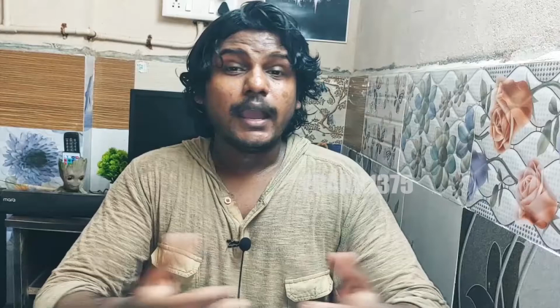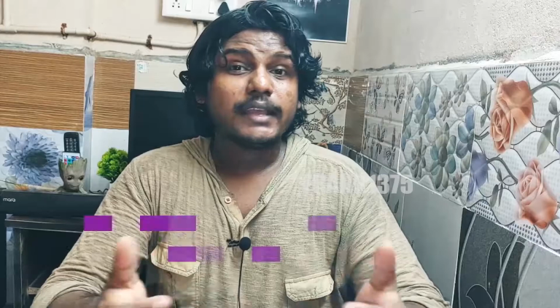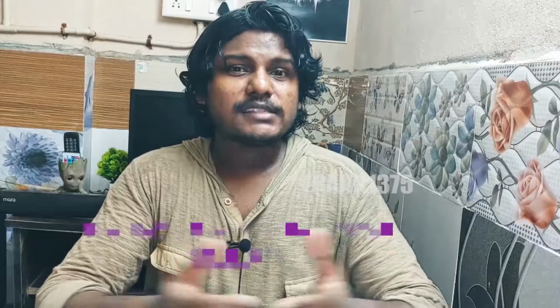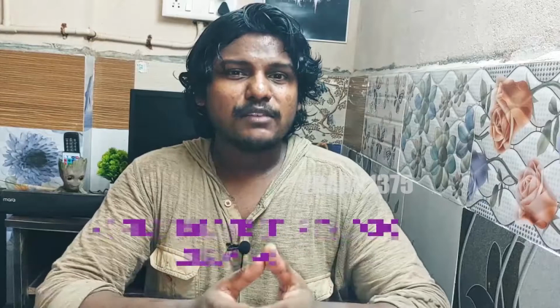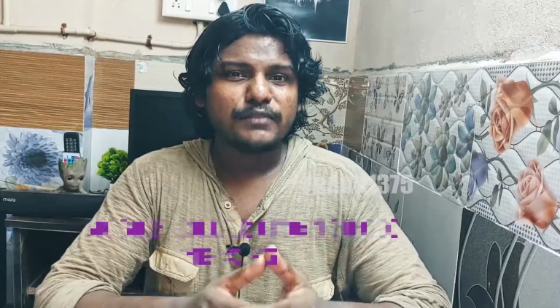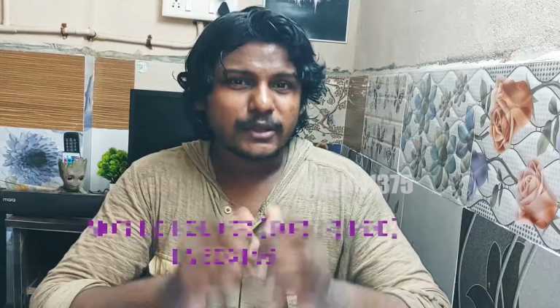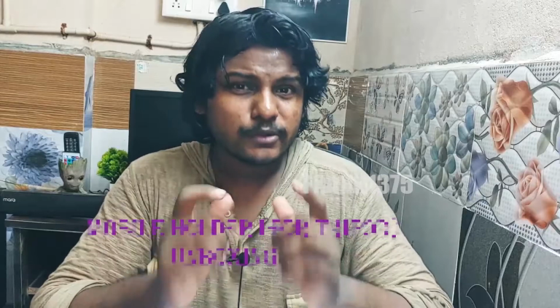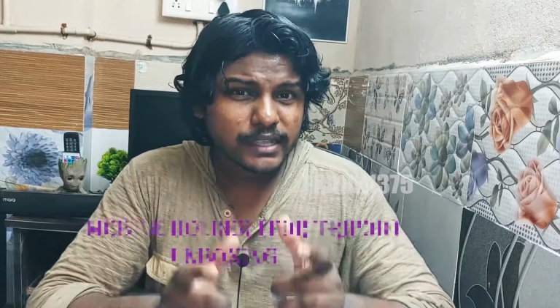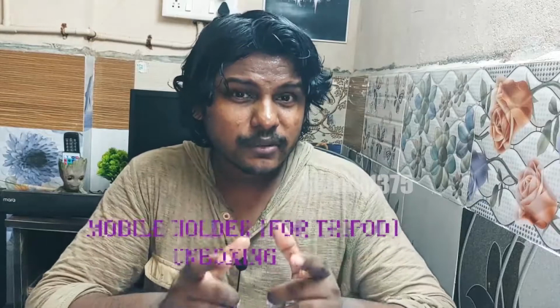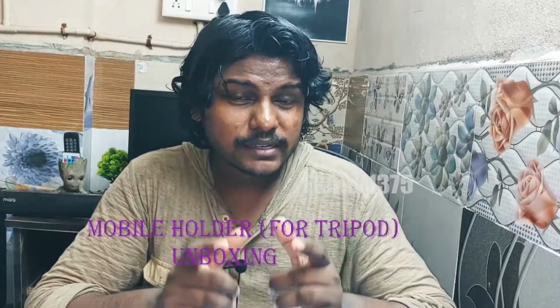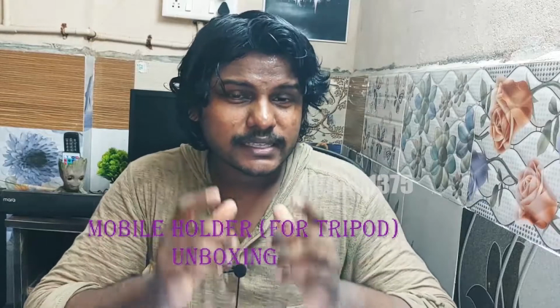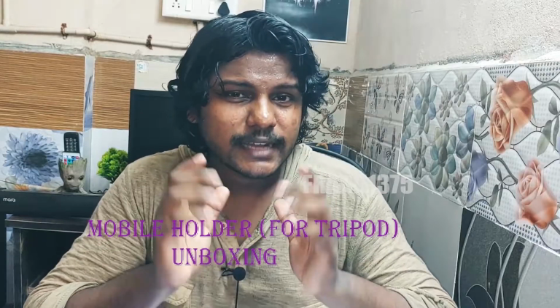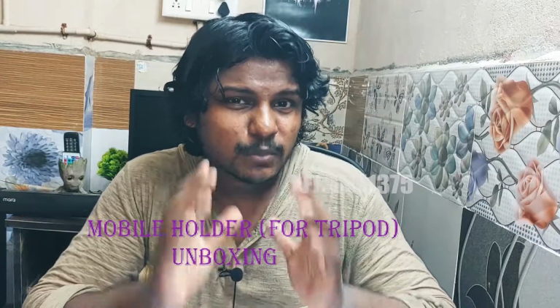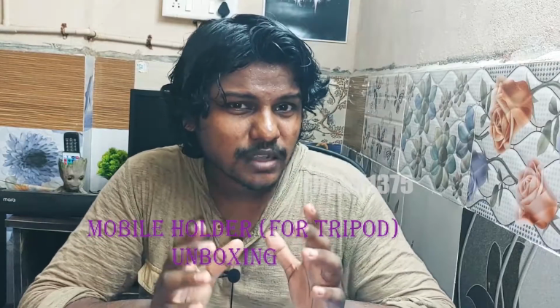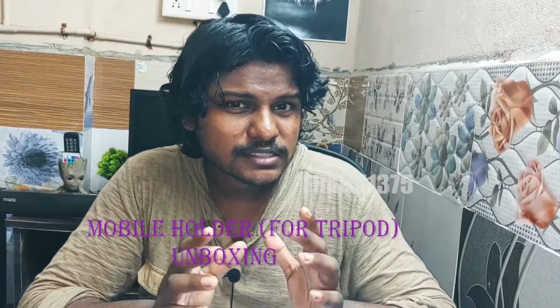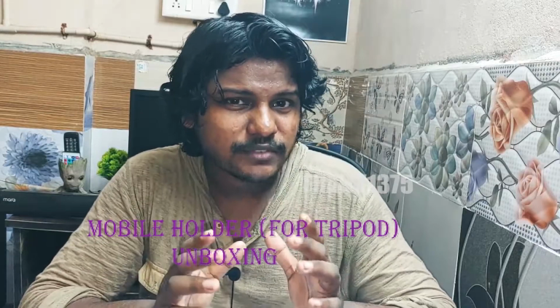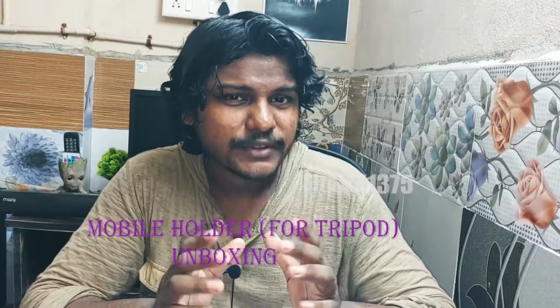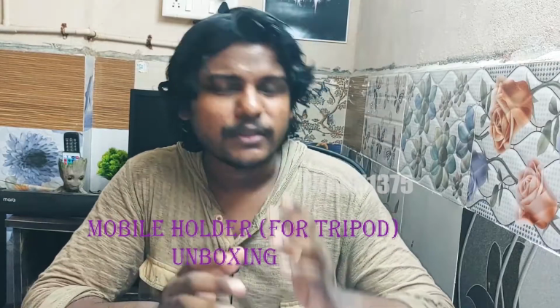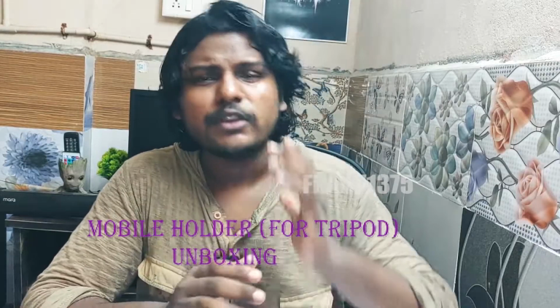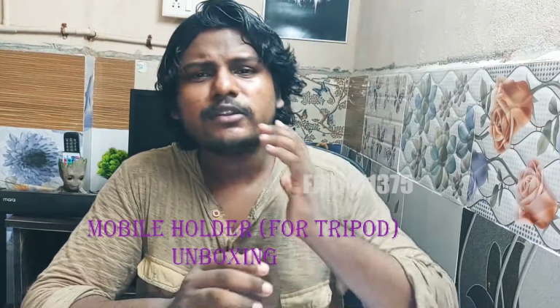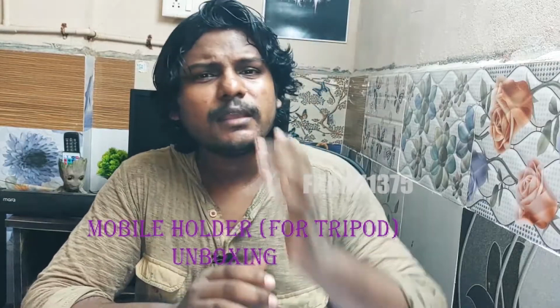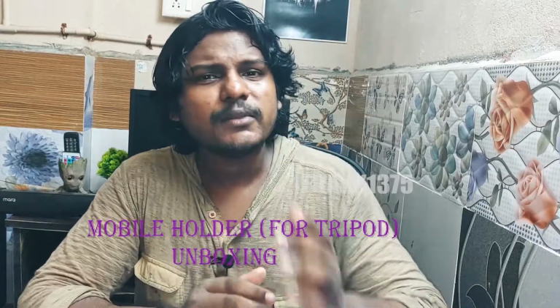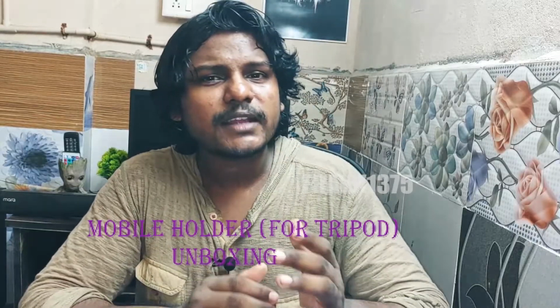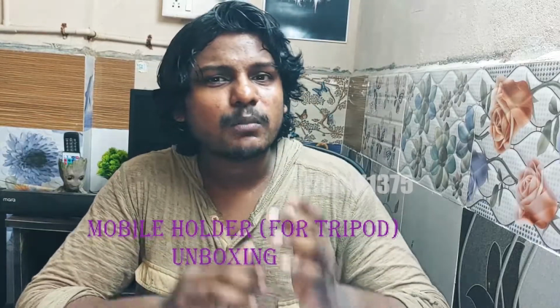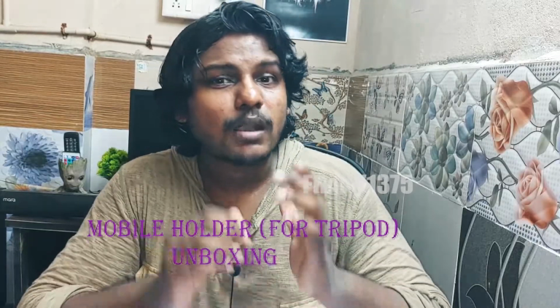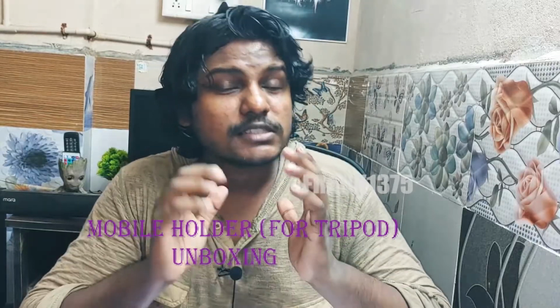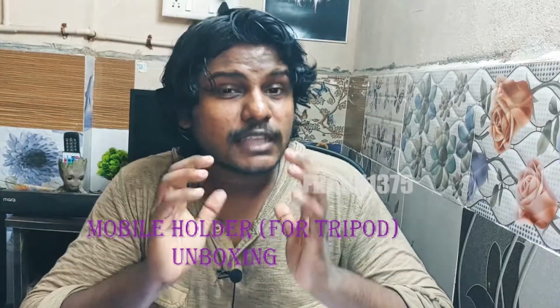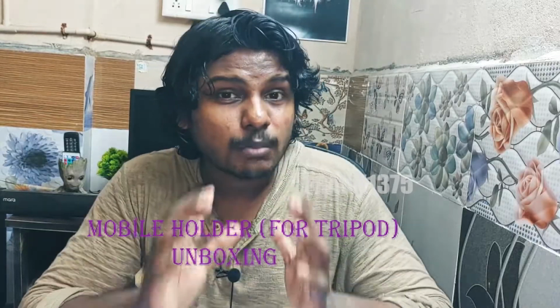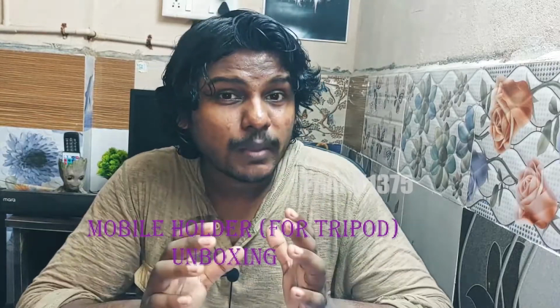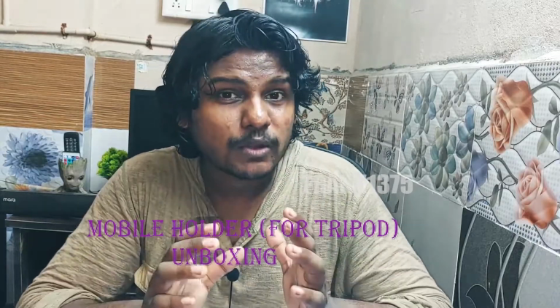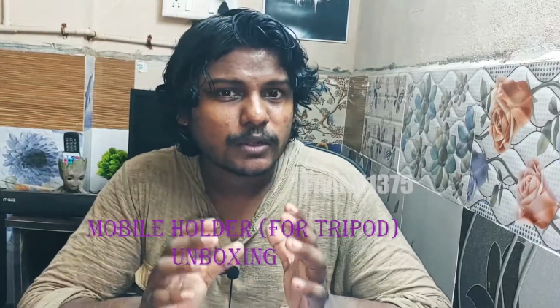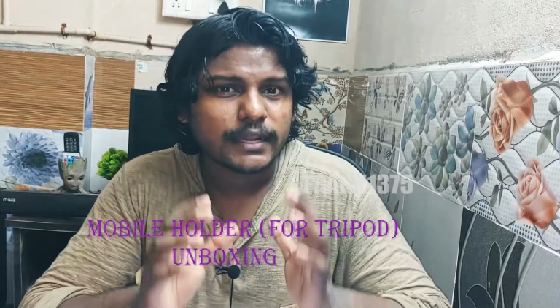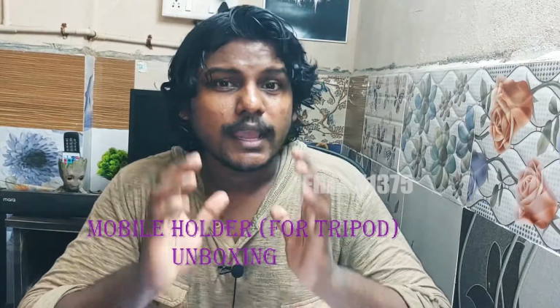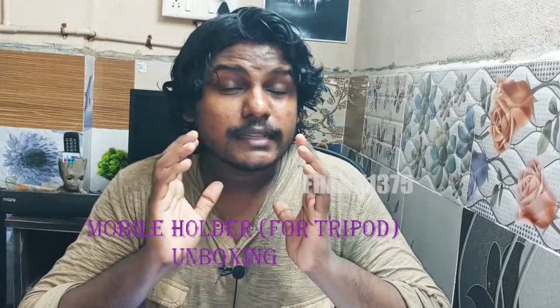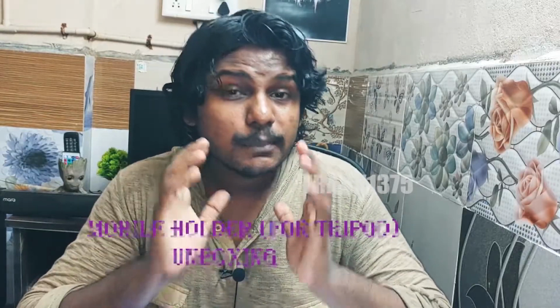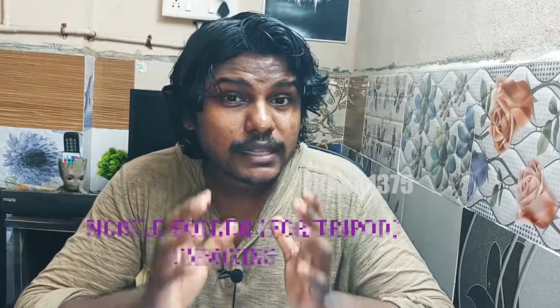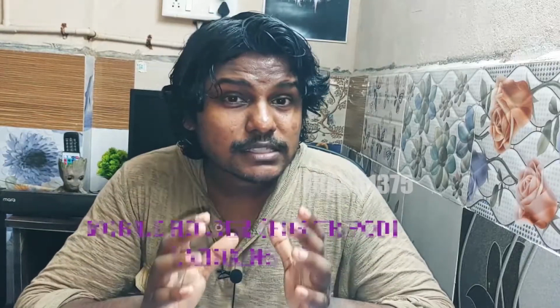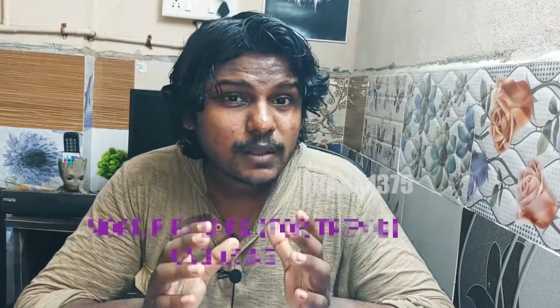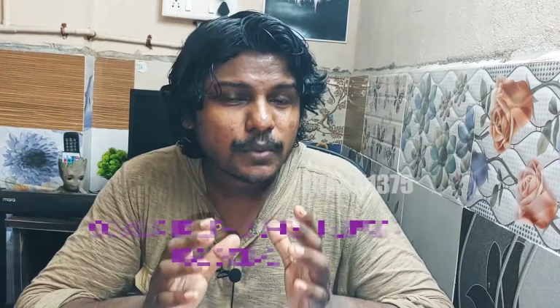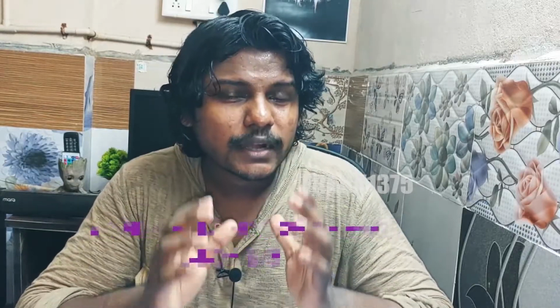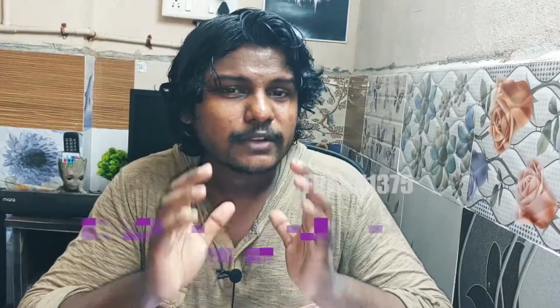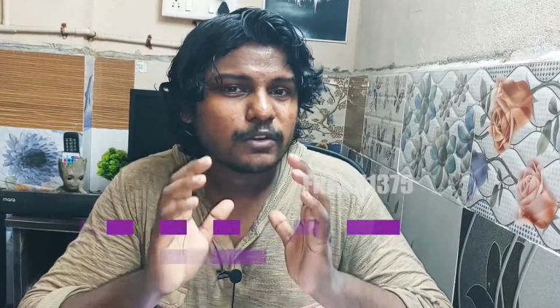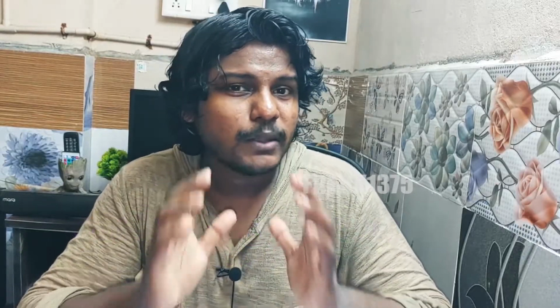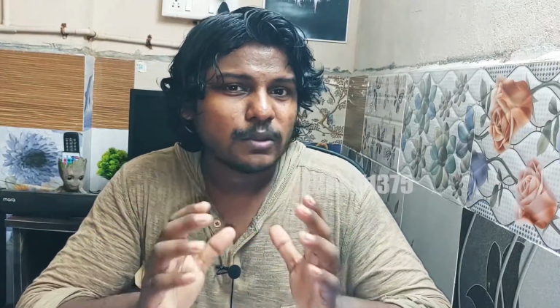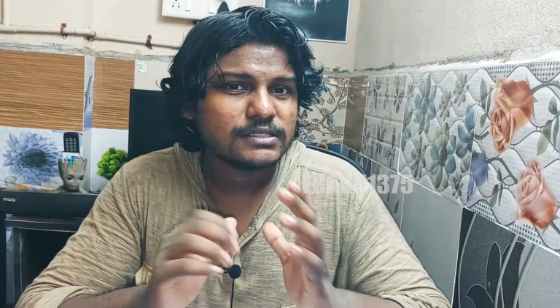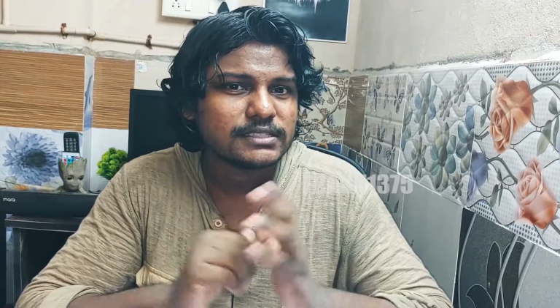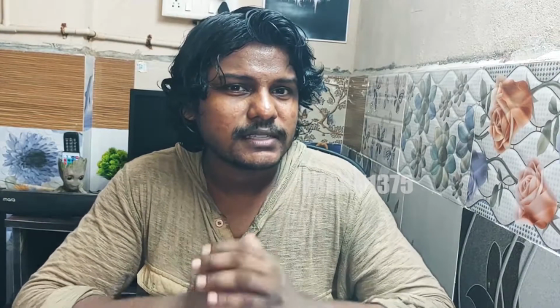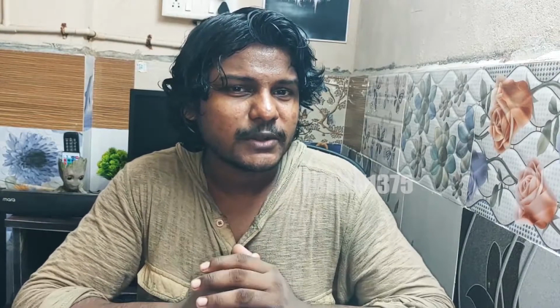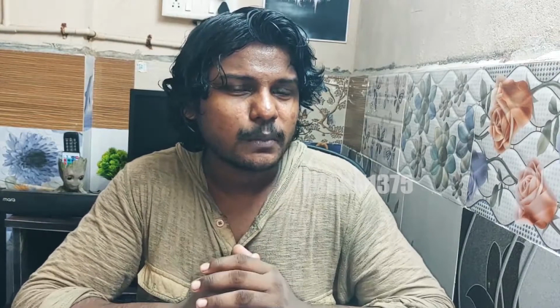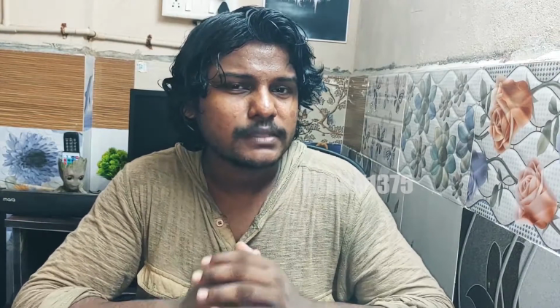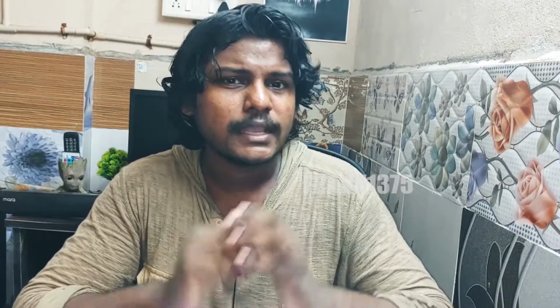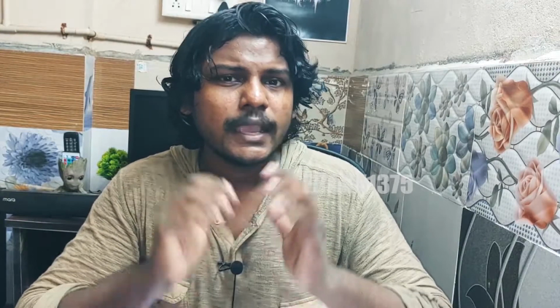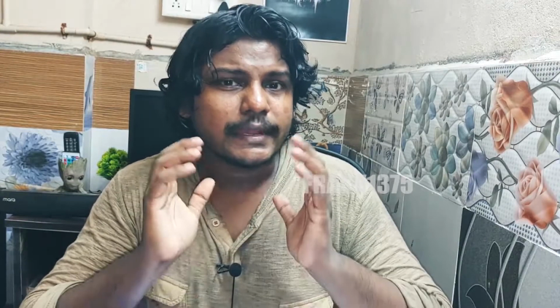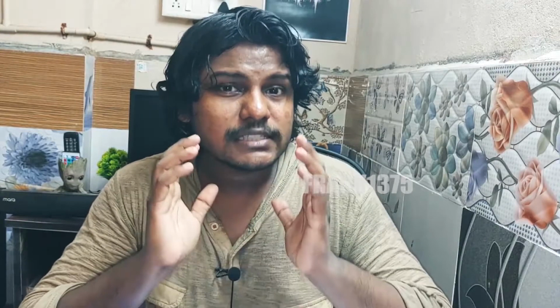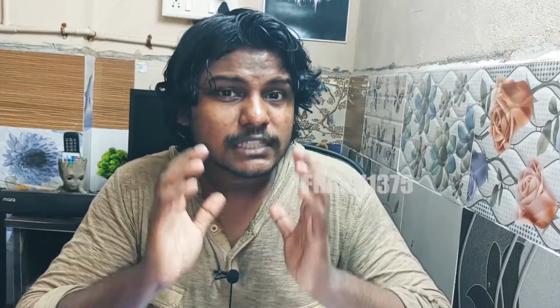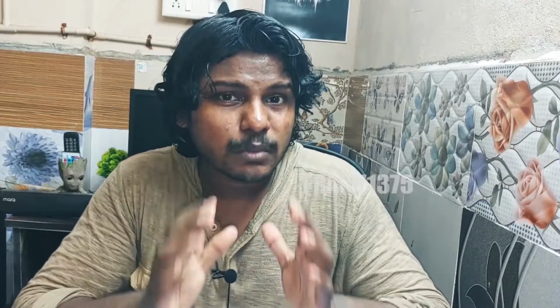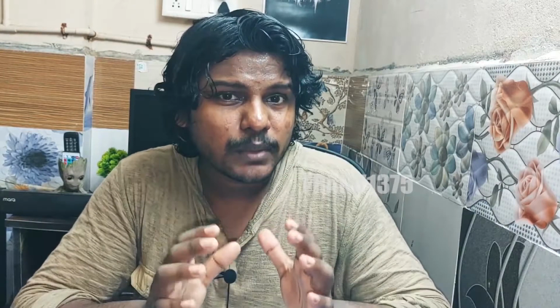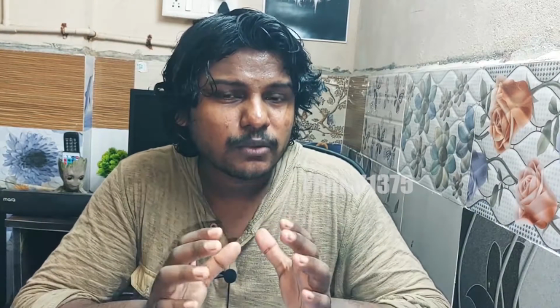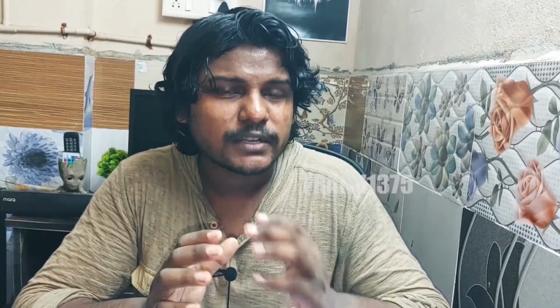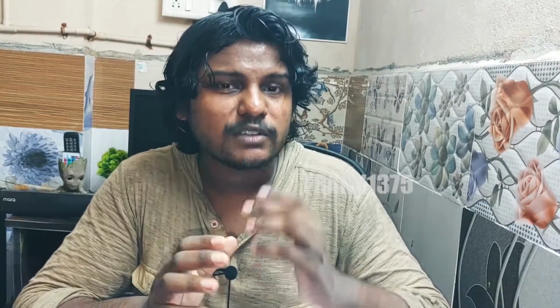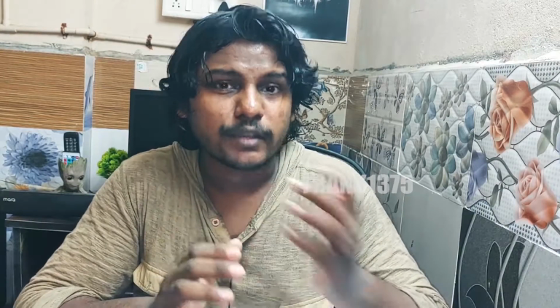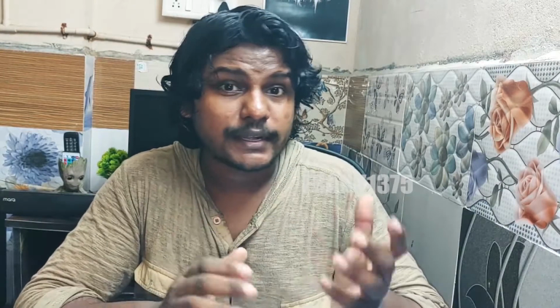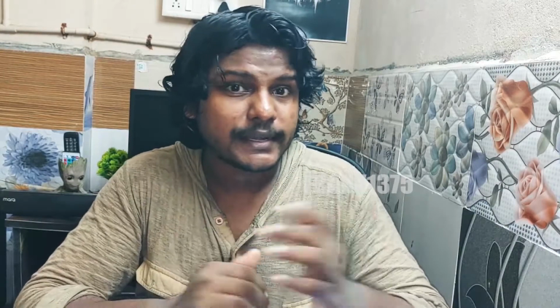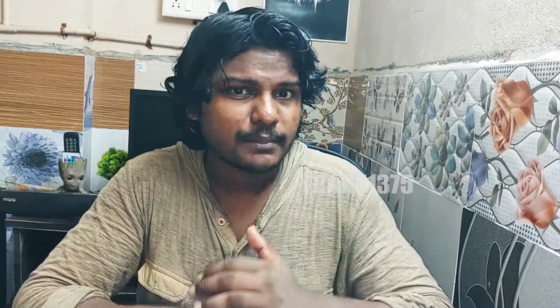Hey guys, I am Frank. Today I am going to do an unboxing video. I am going to unbox a mobile holder. The price of the product will be 169 rupees. It is a mobile holder for a tripod.